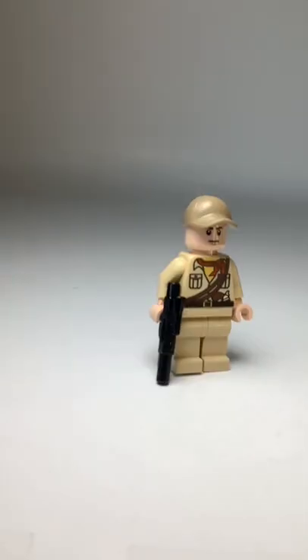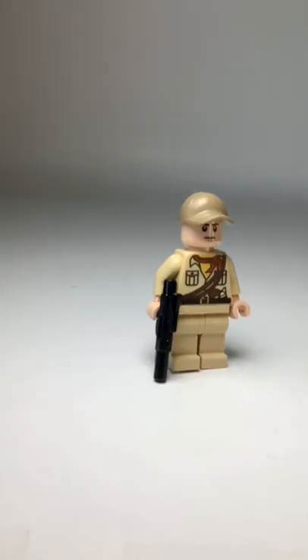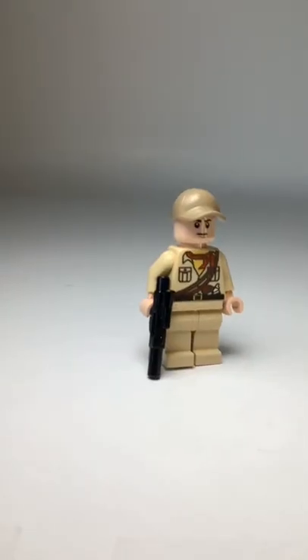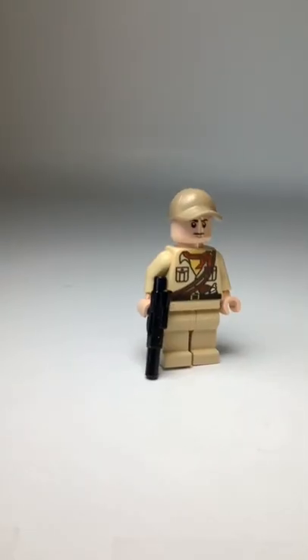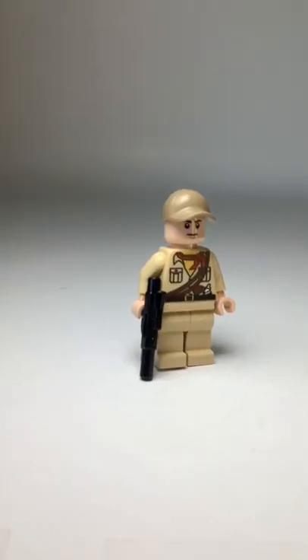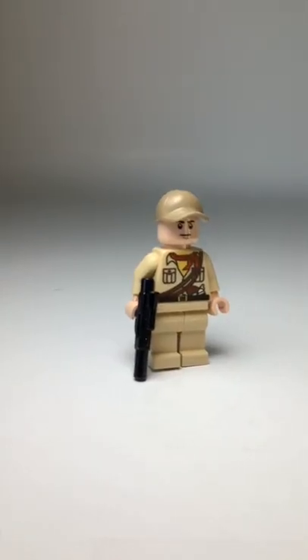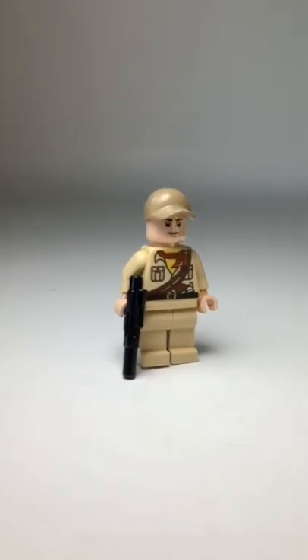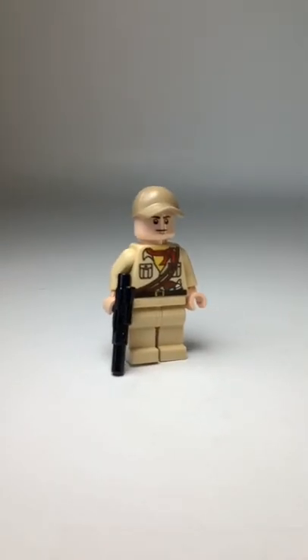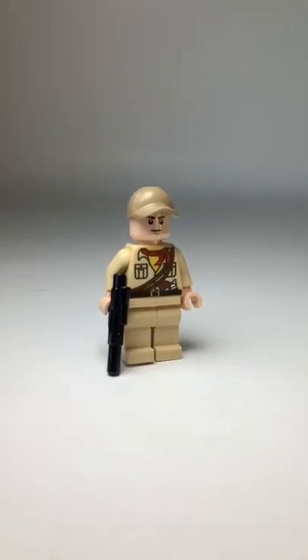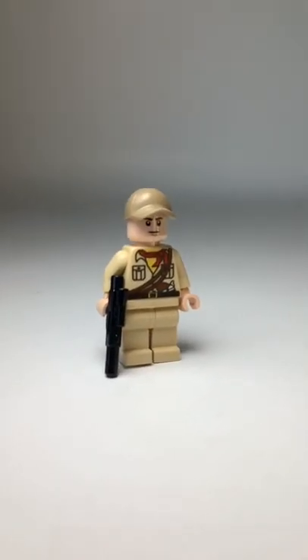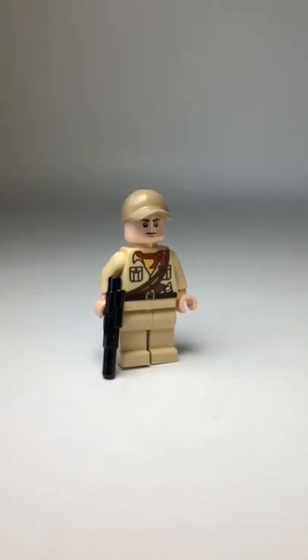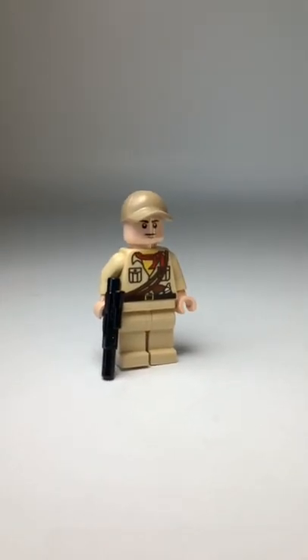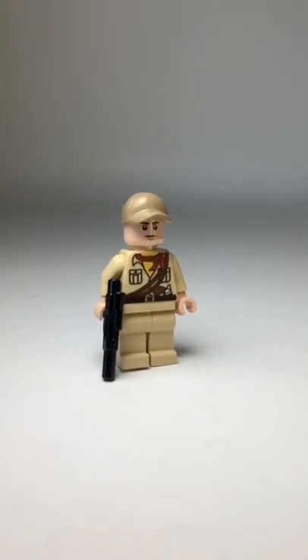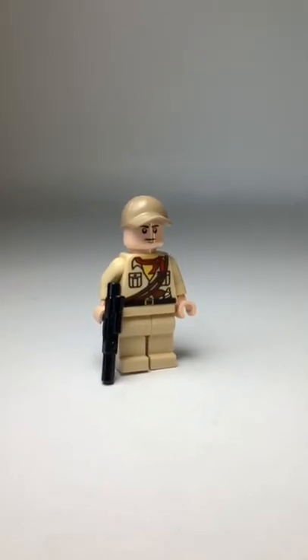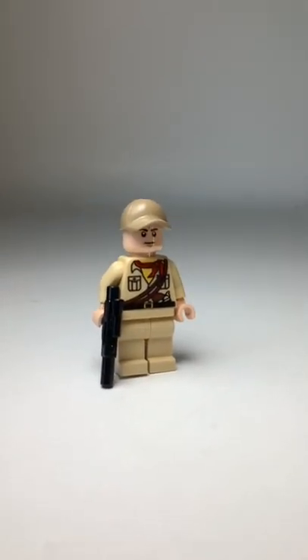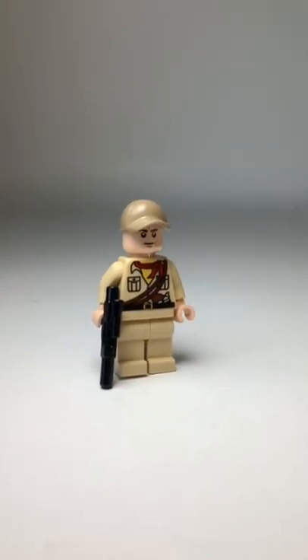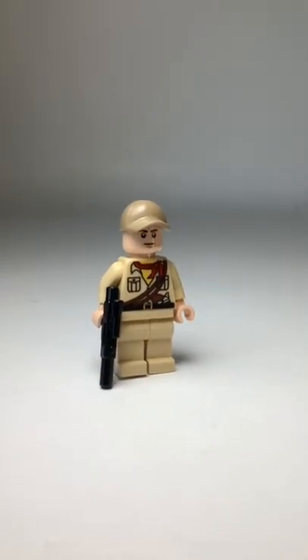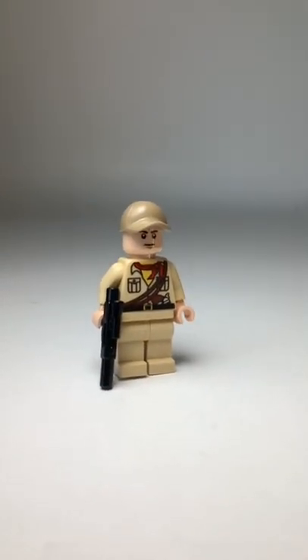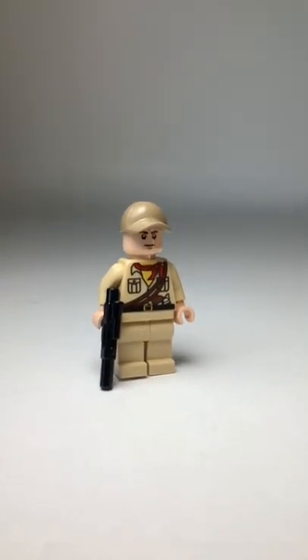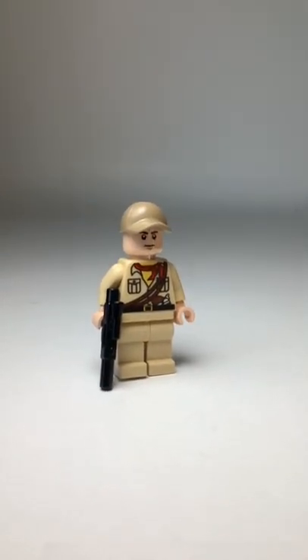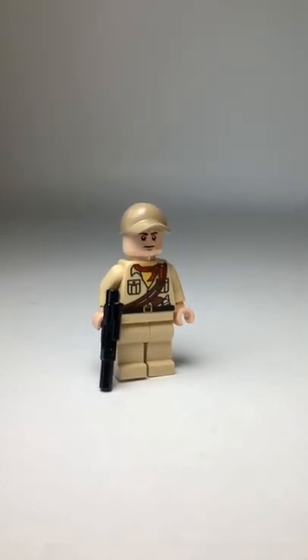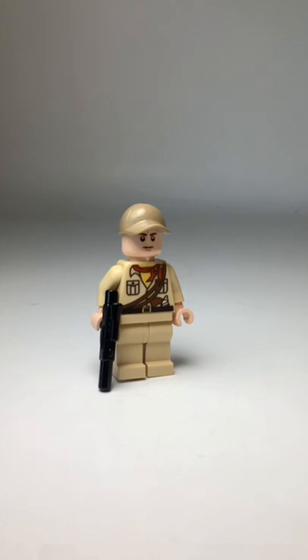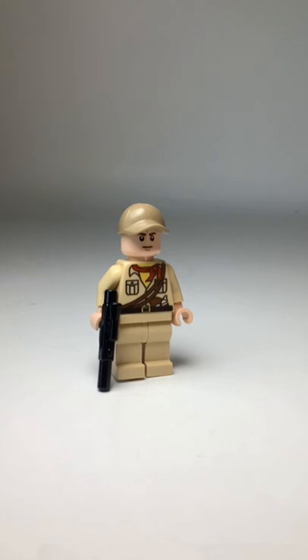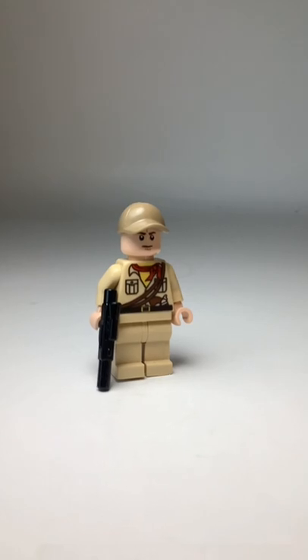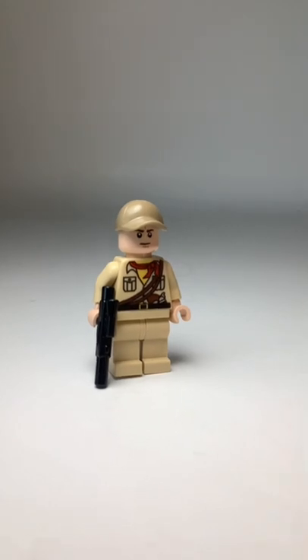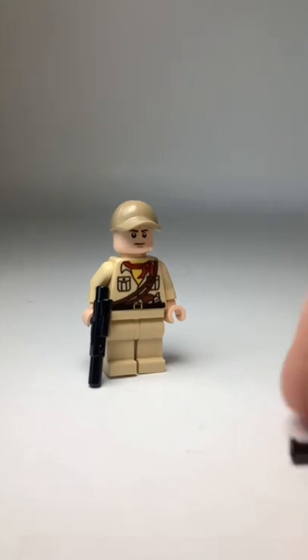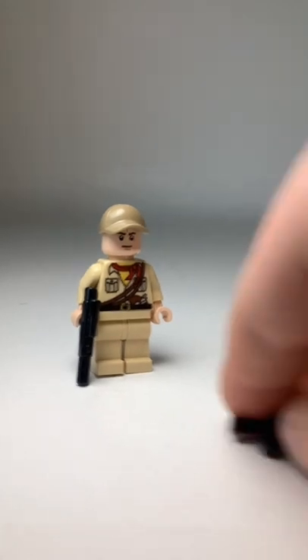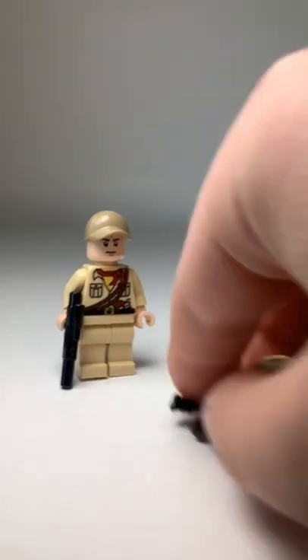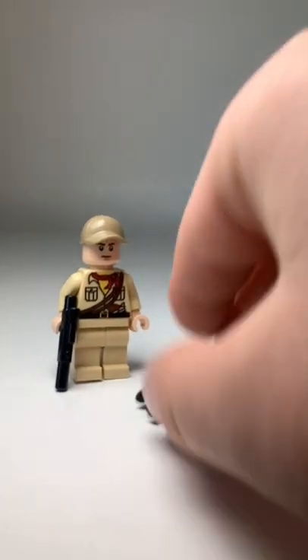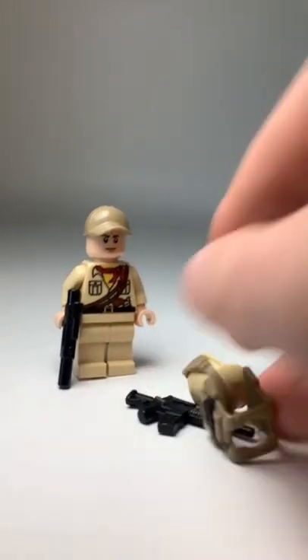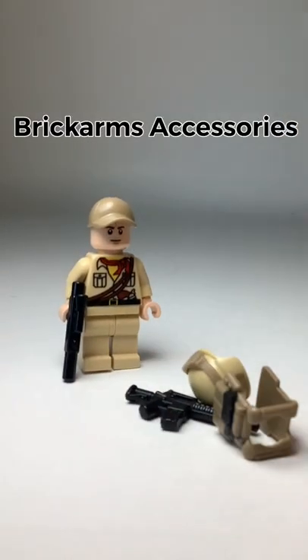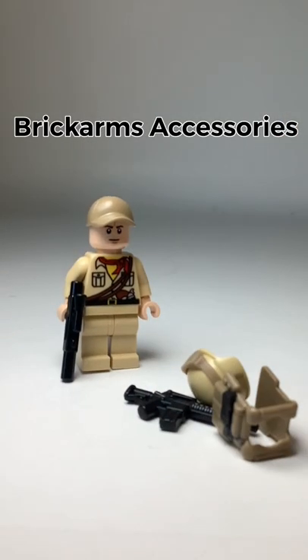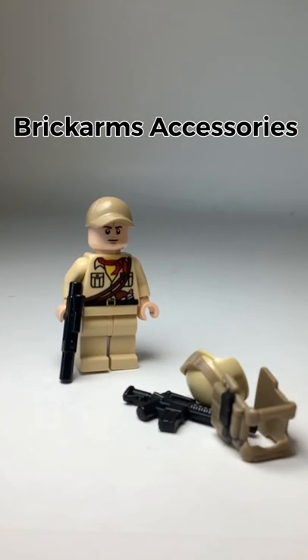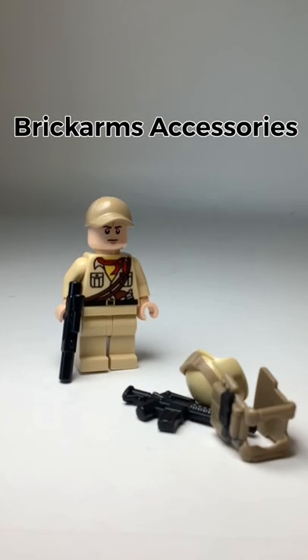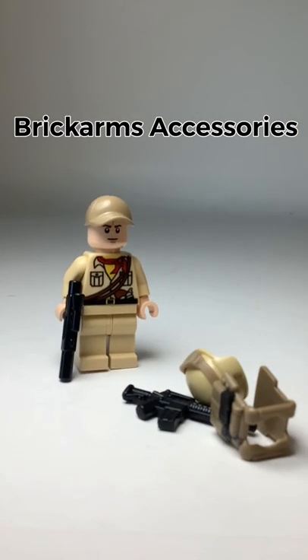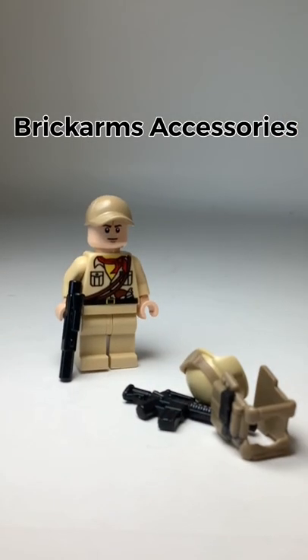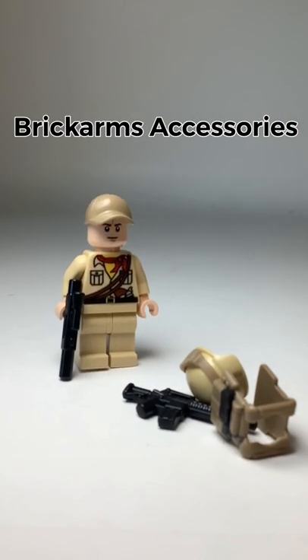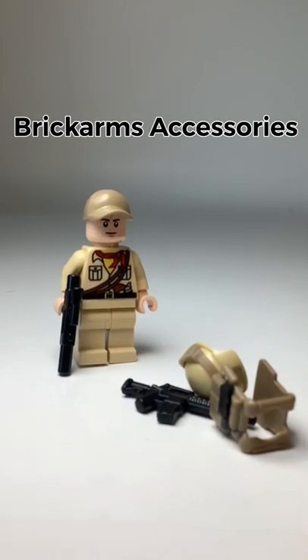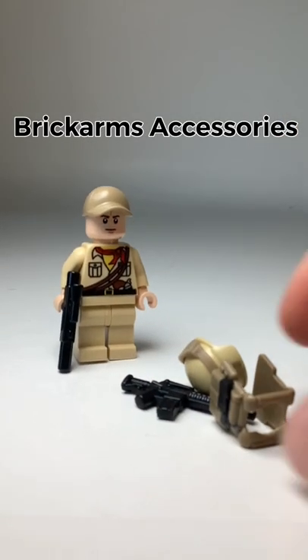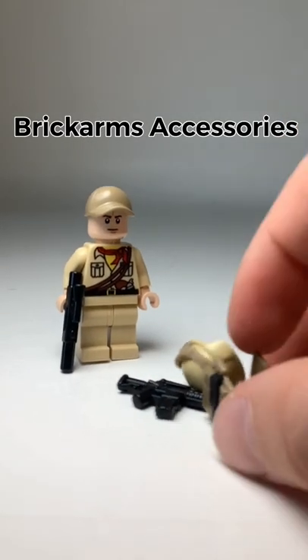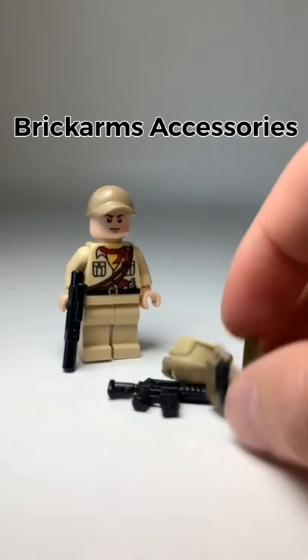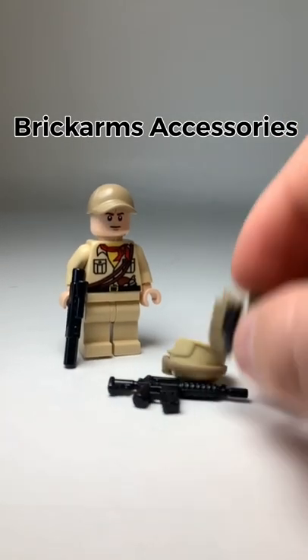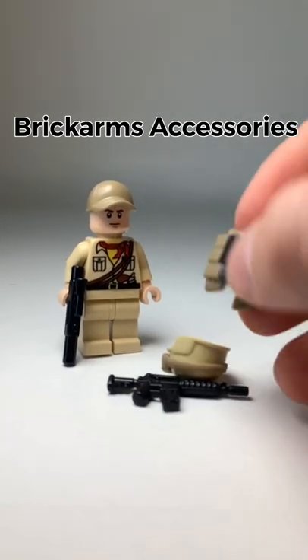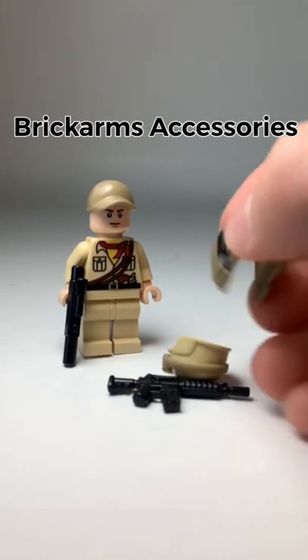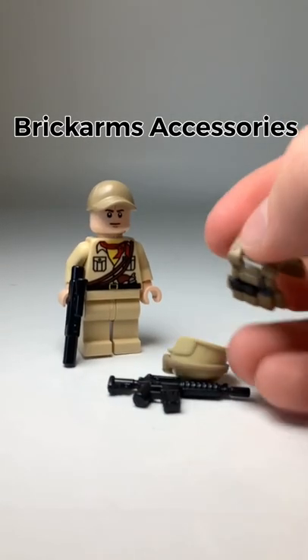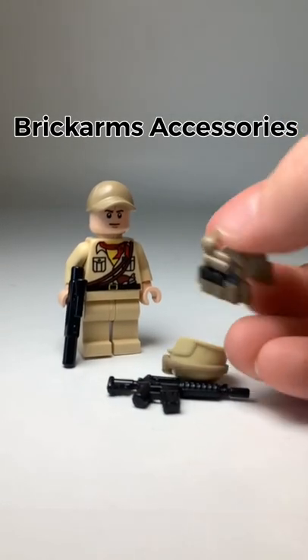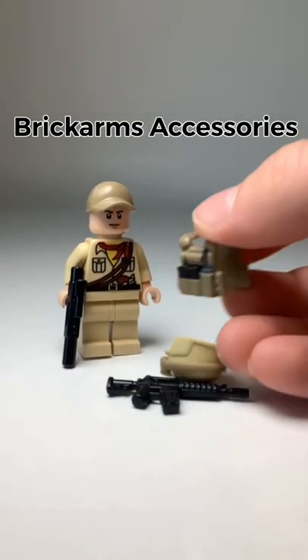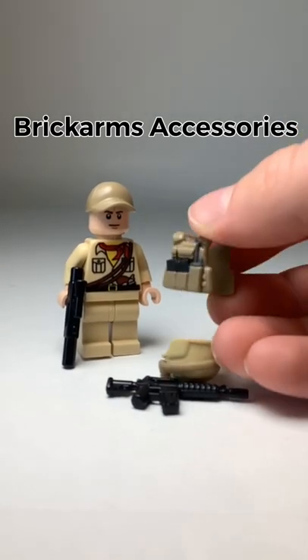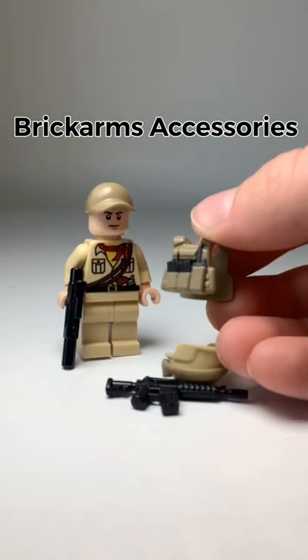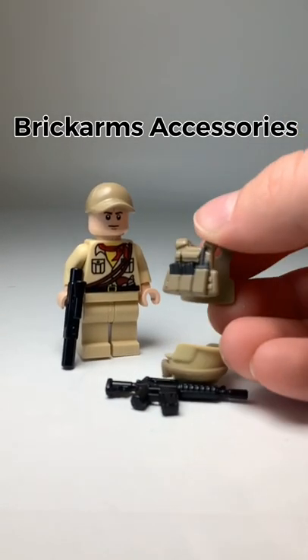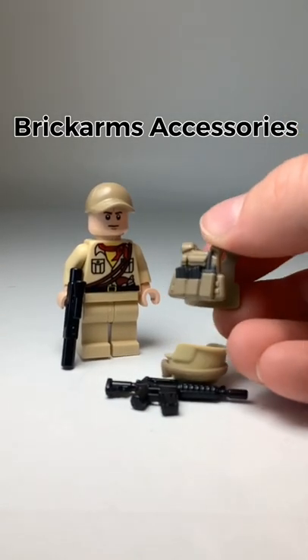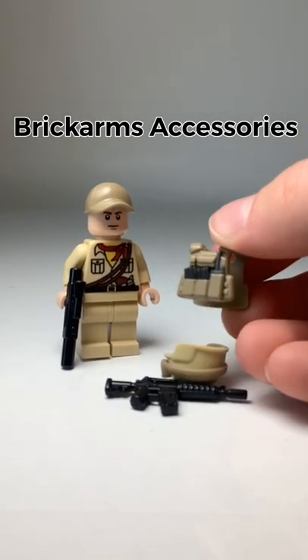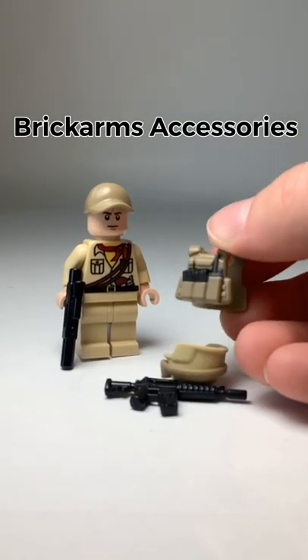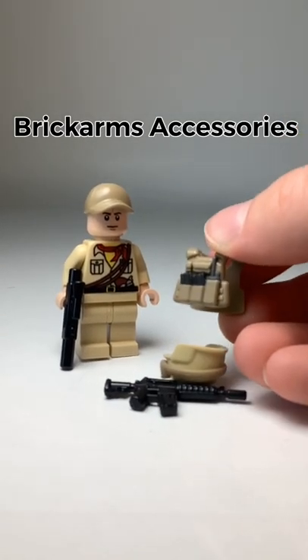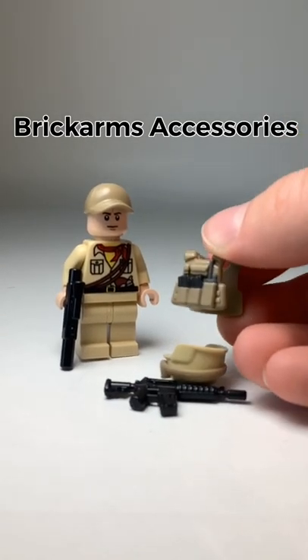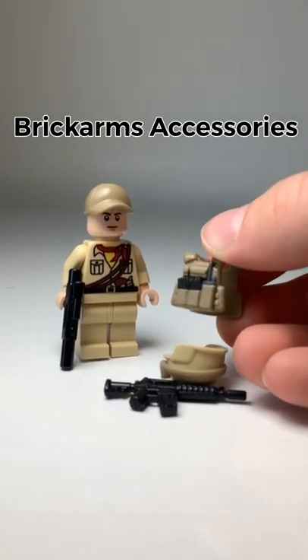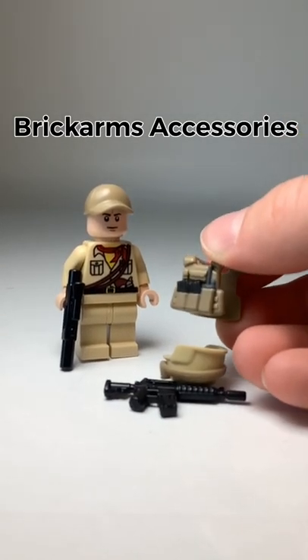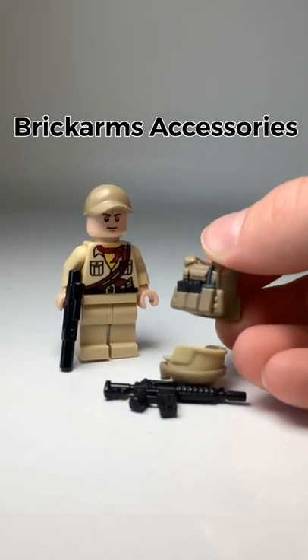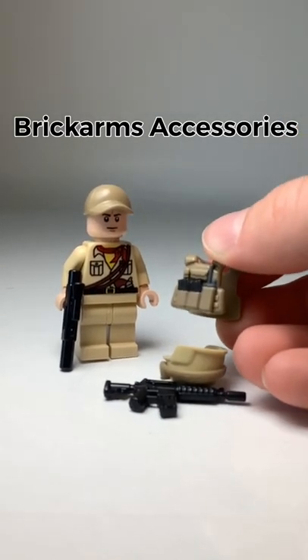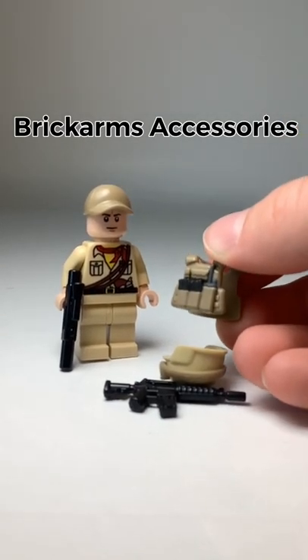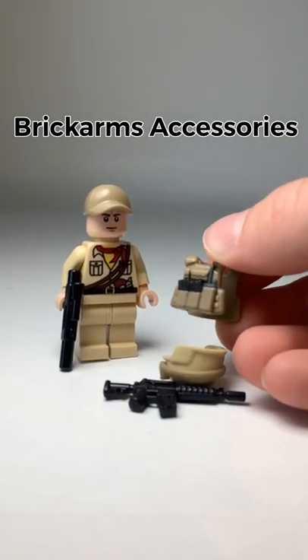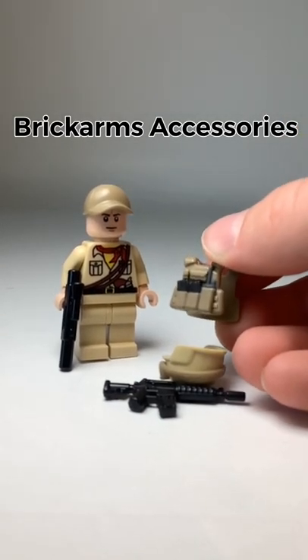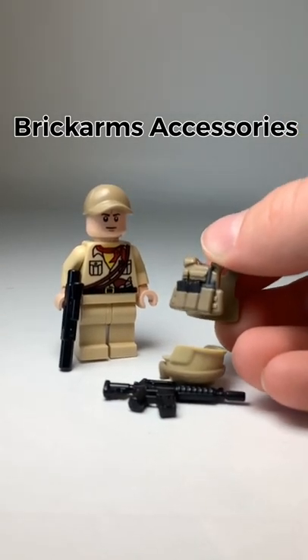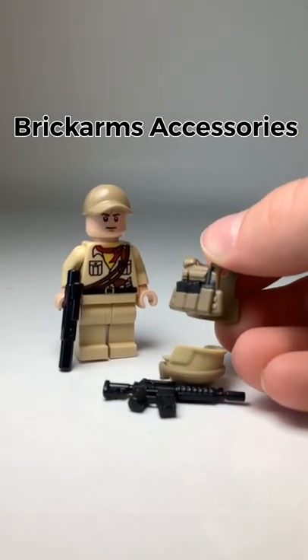After that we're going to get them a vest, gun, and helmet just using some generic BrickArms elements. You can even get a little crafty and paint this vest like I did.